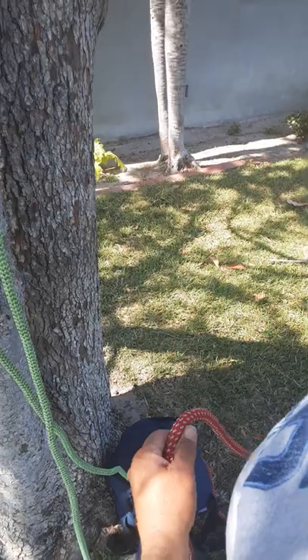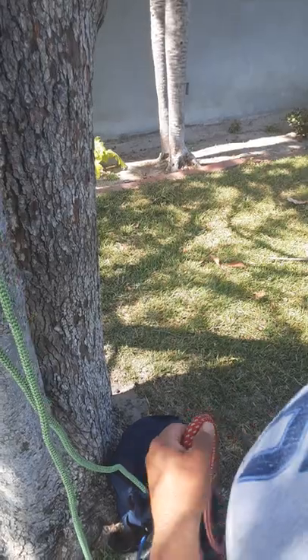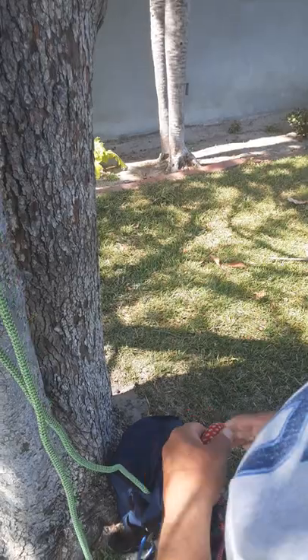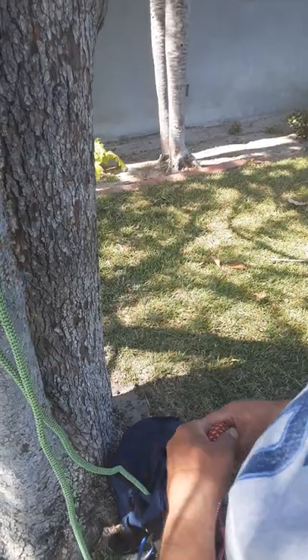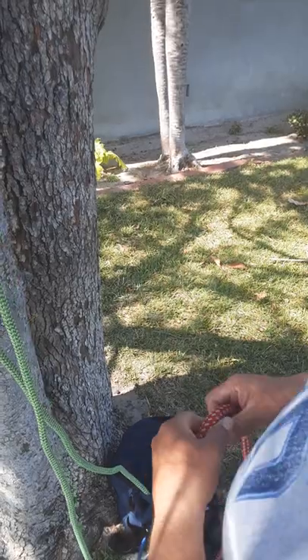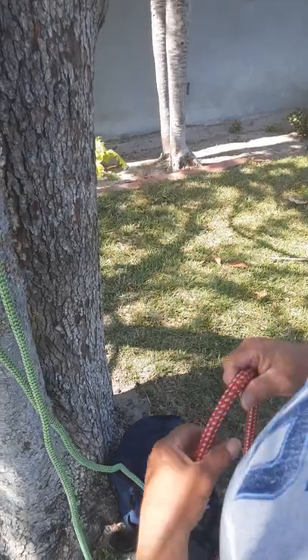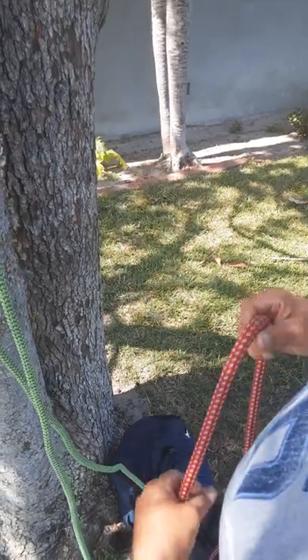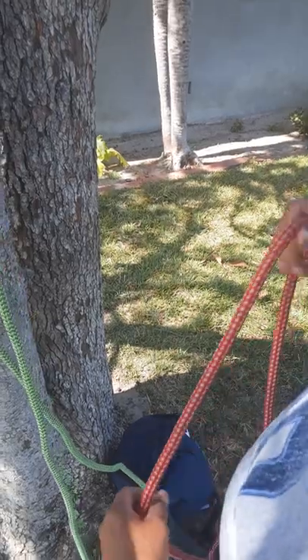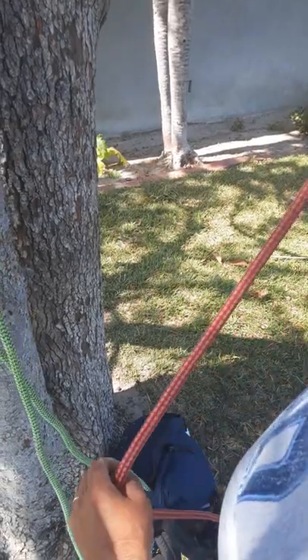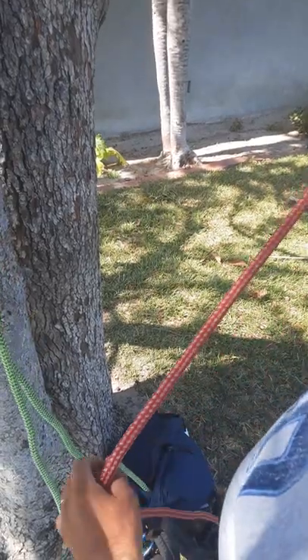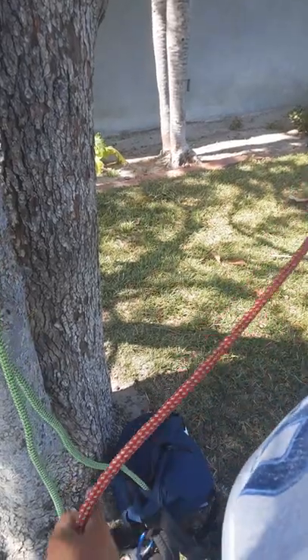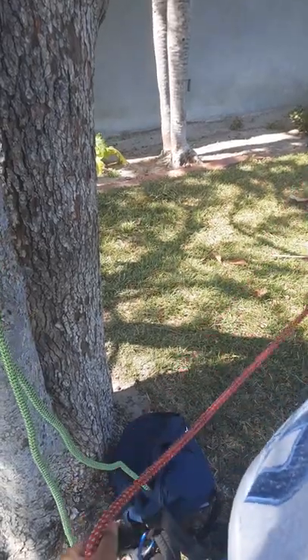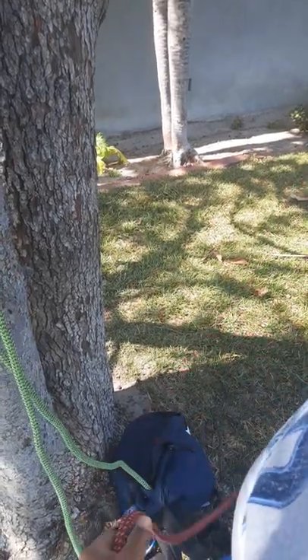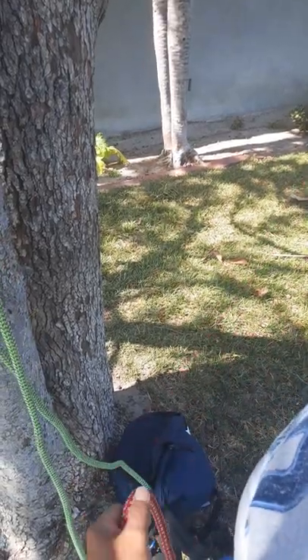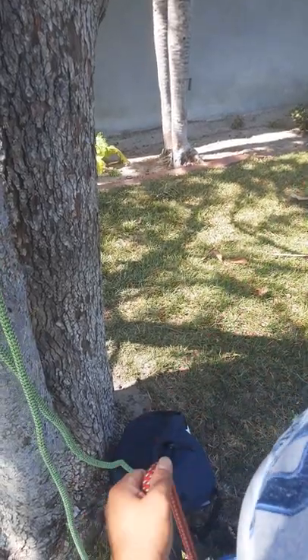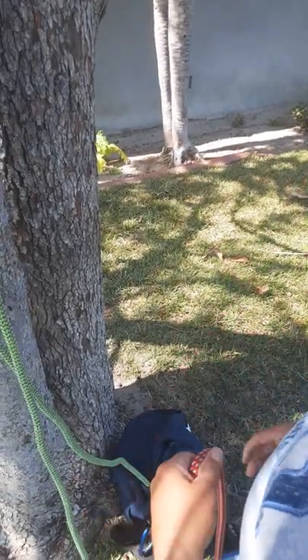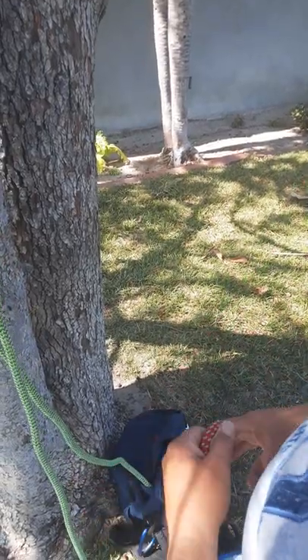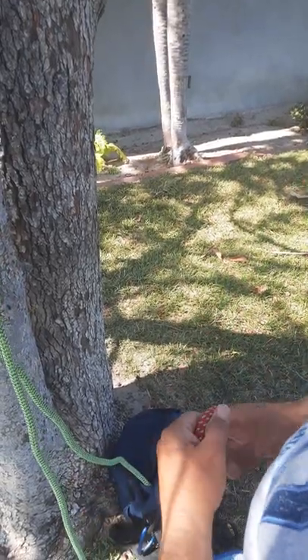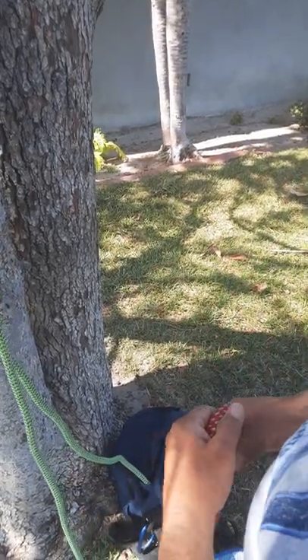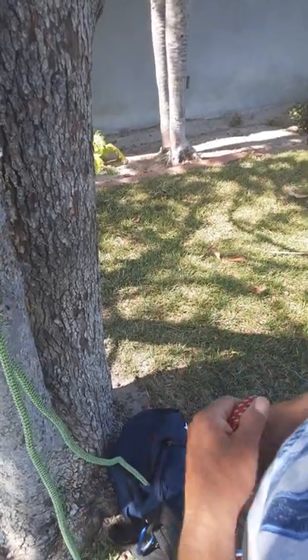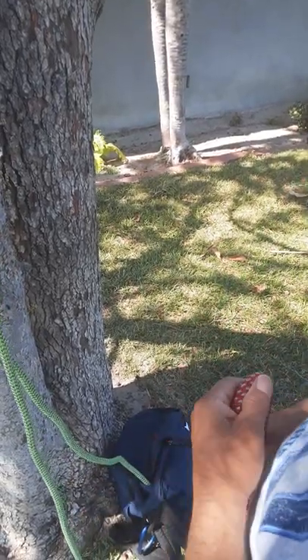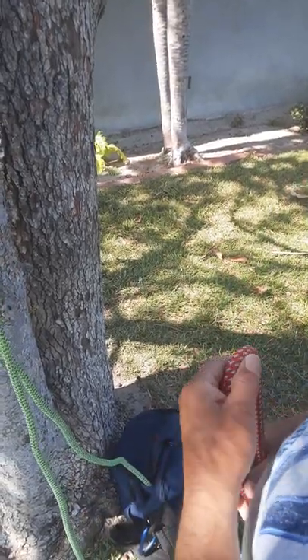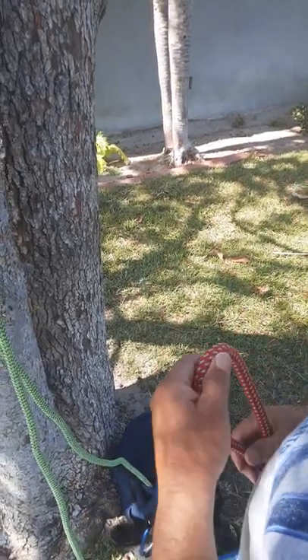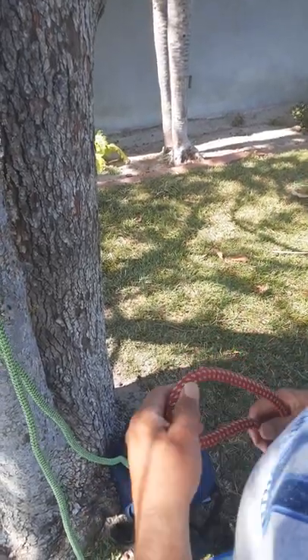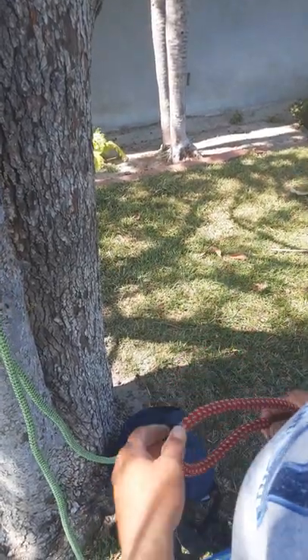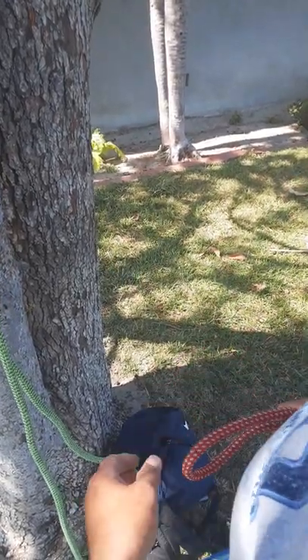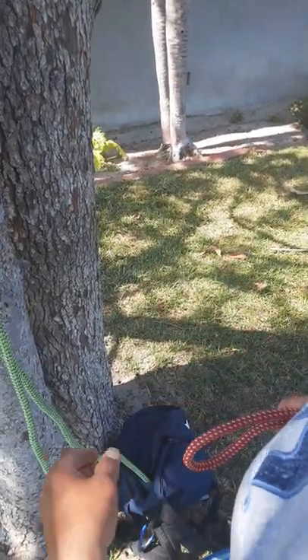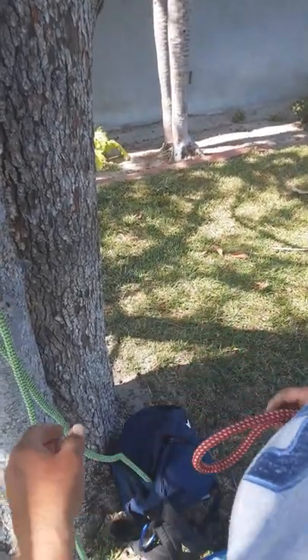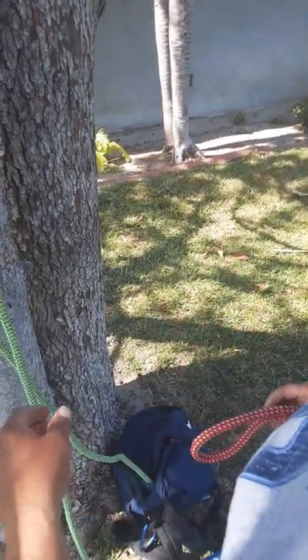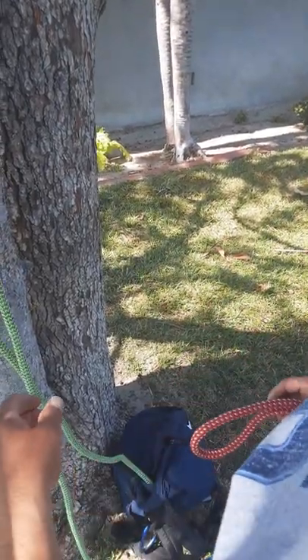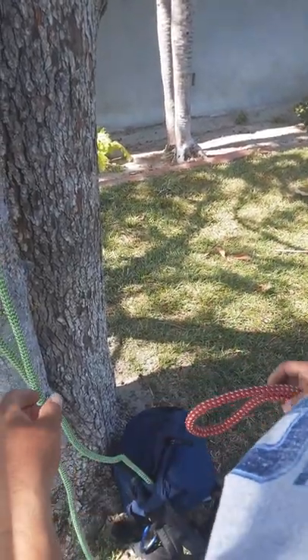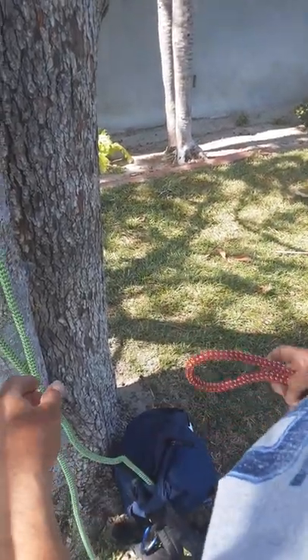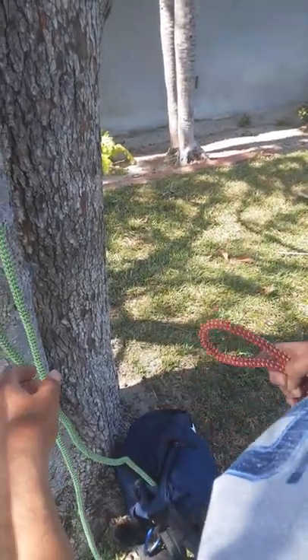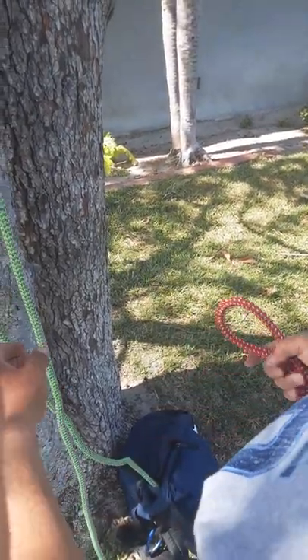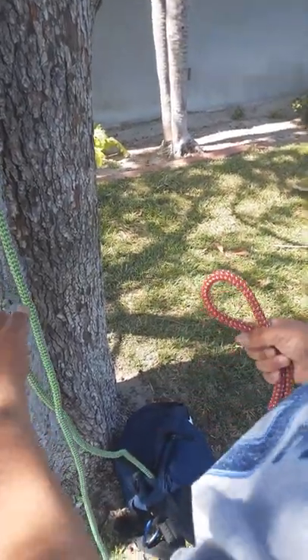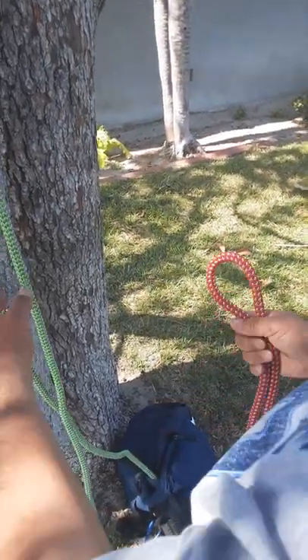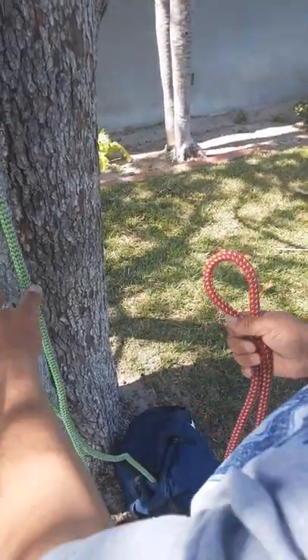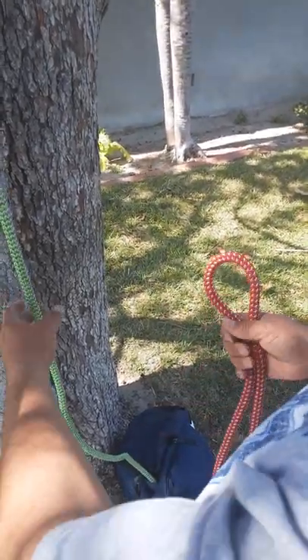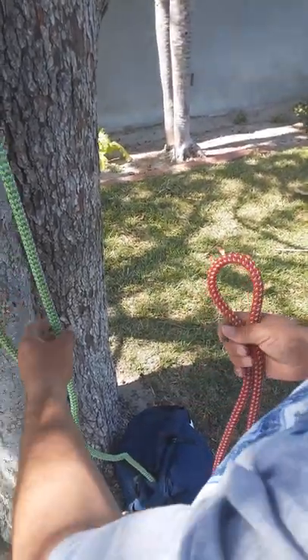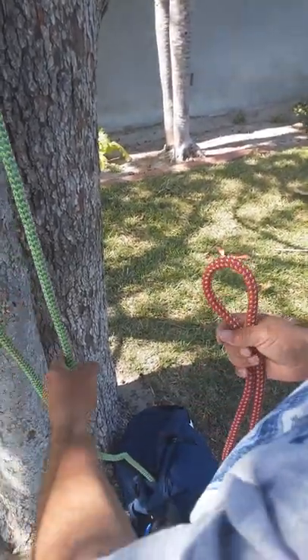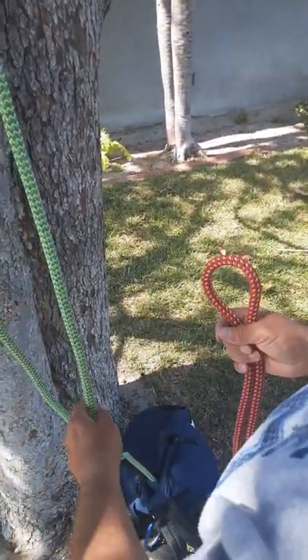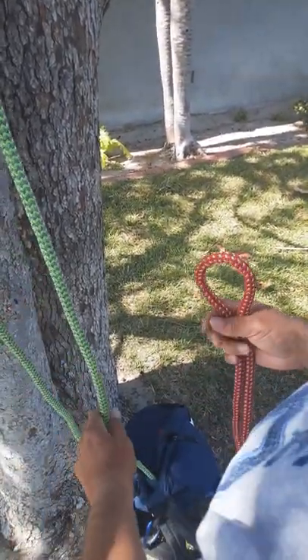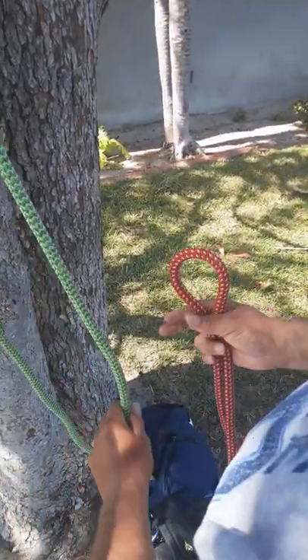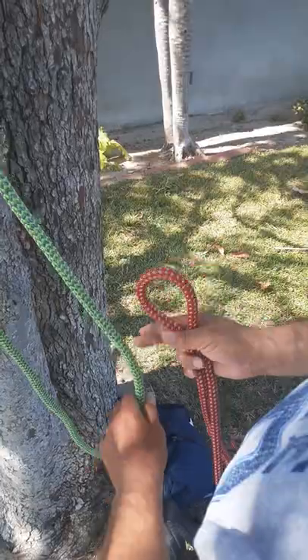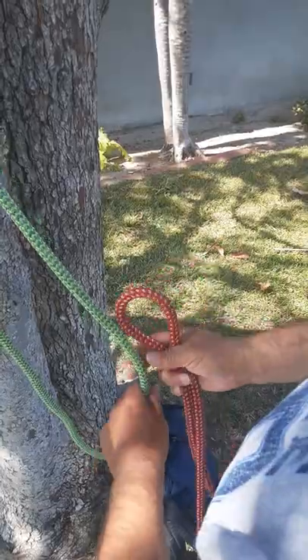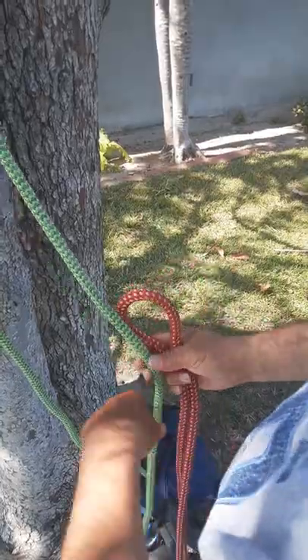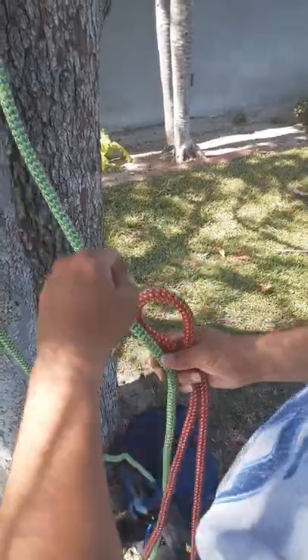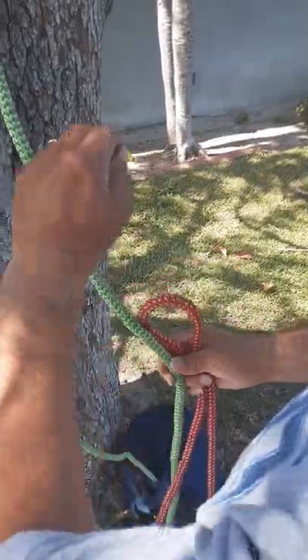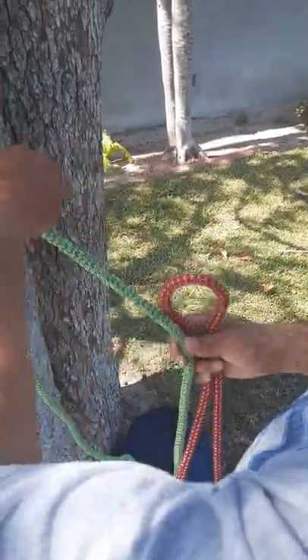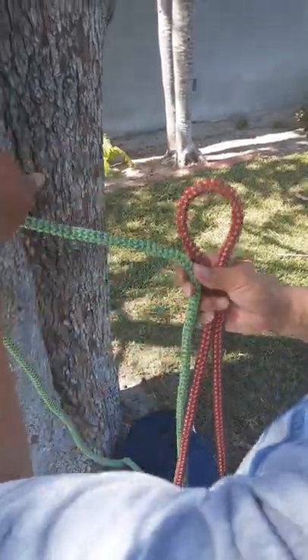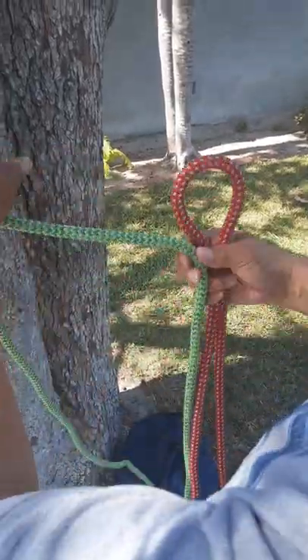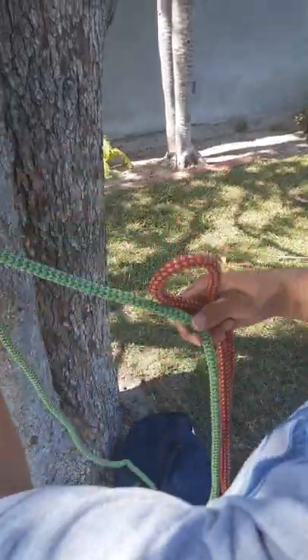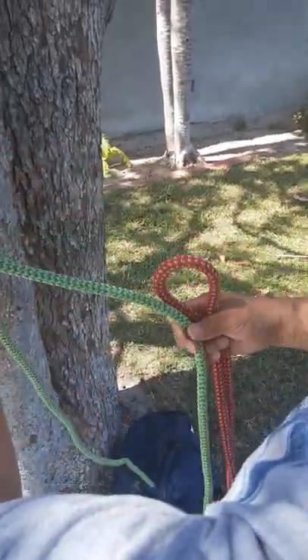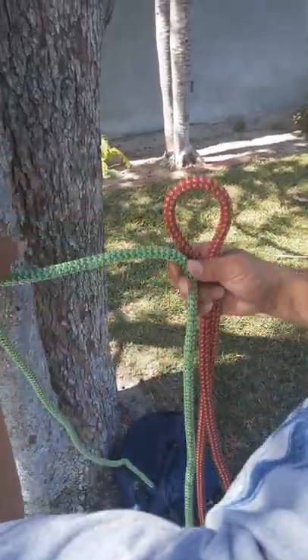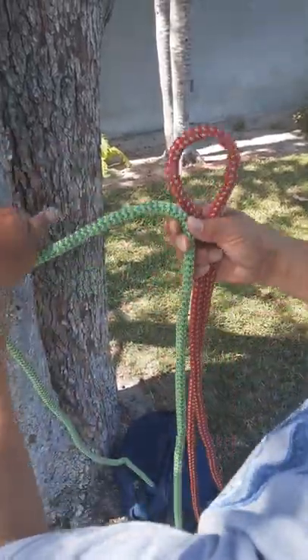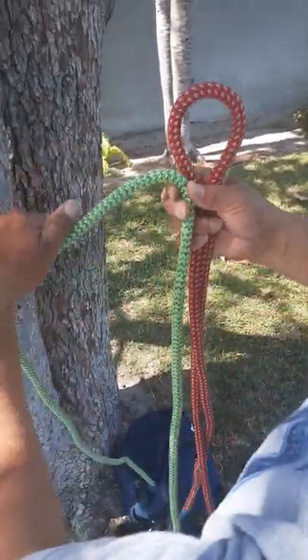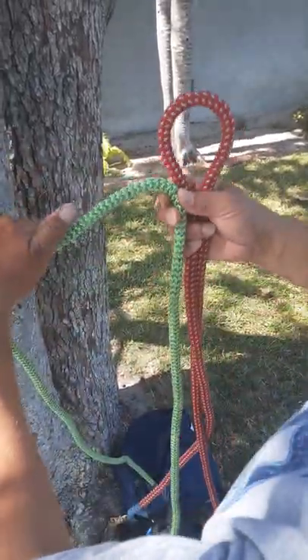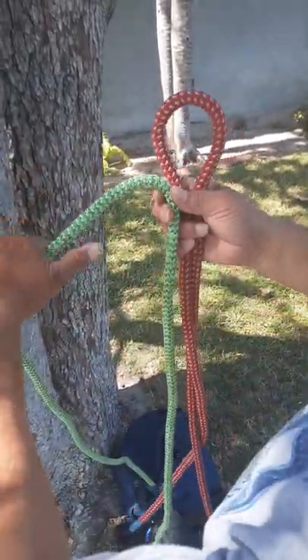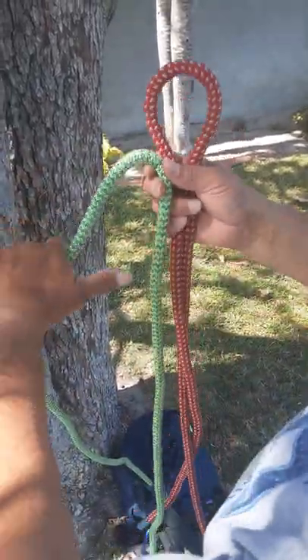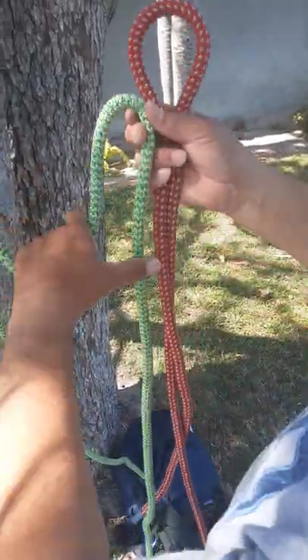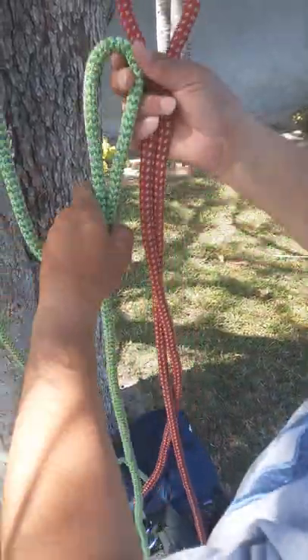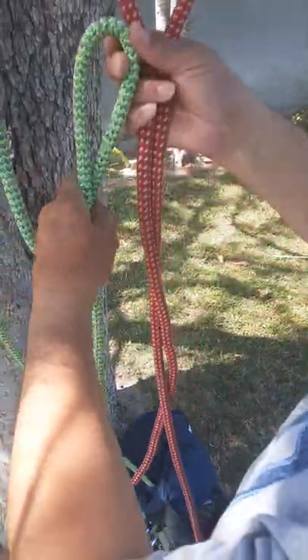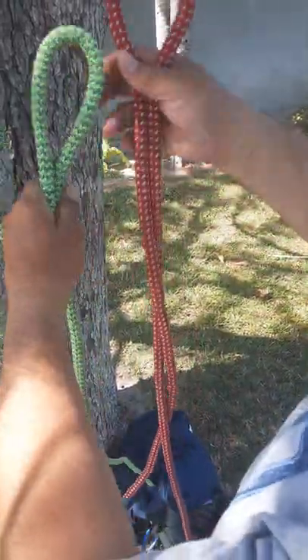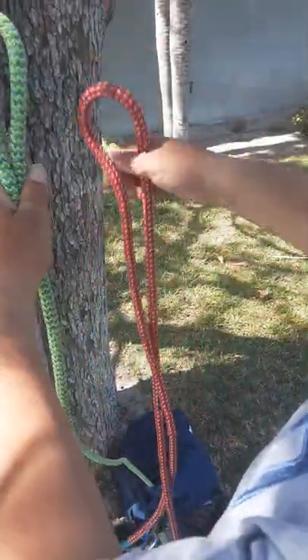Hi, this is Beano. I'm going to show you how to do the sheet bend. It's a good knot to send up a rope to a climber.